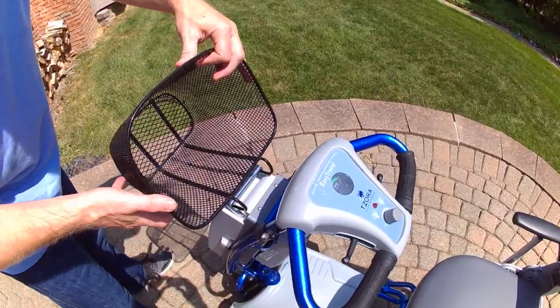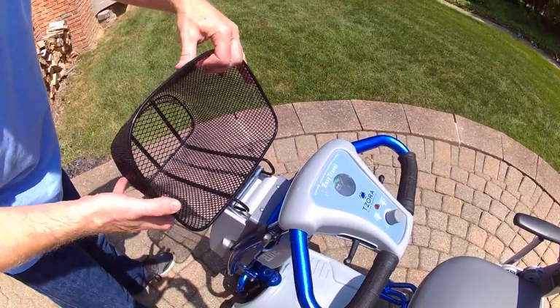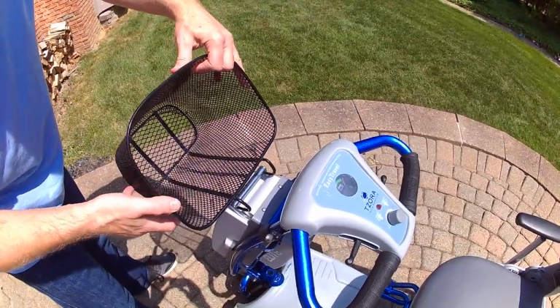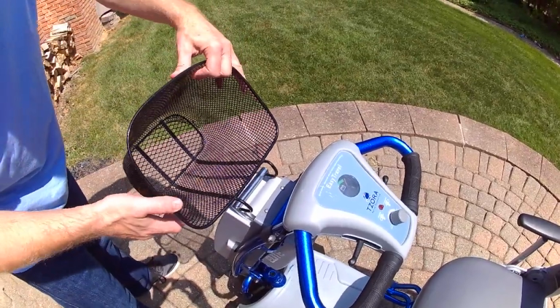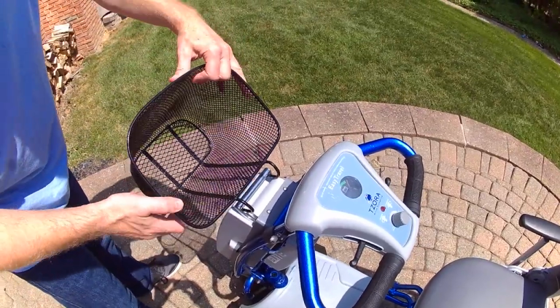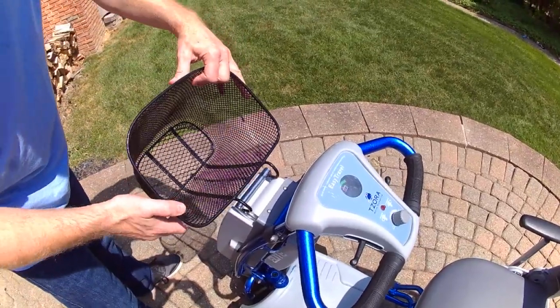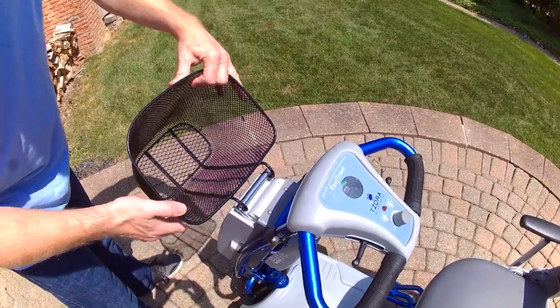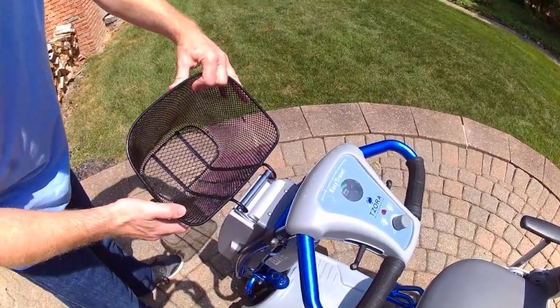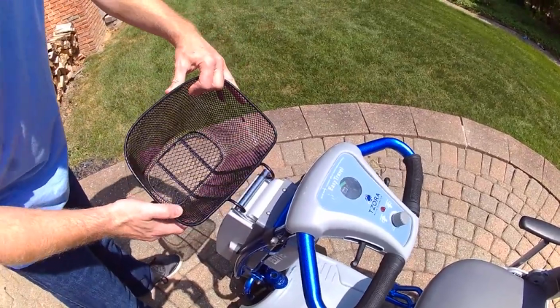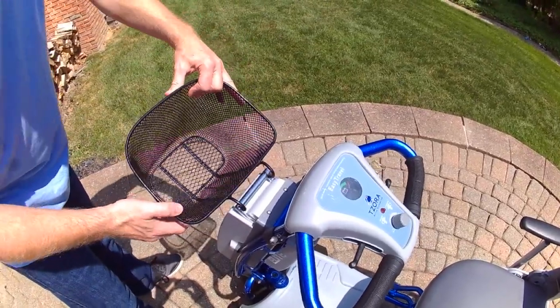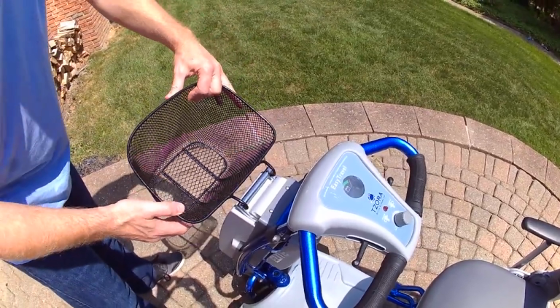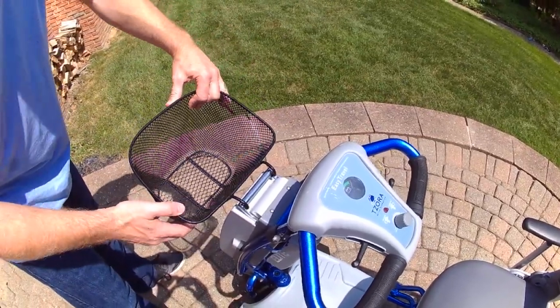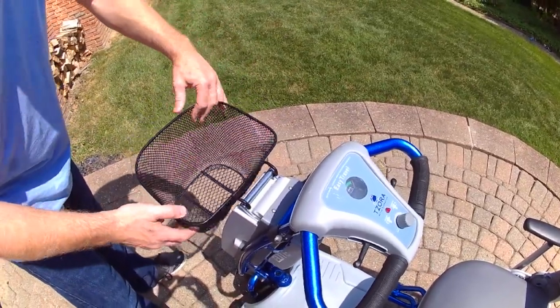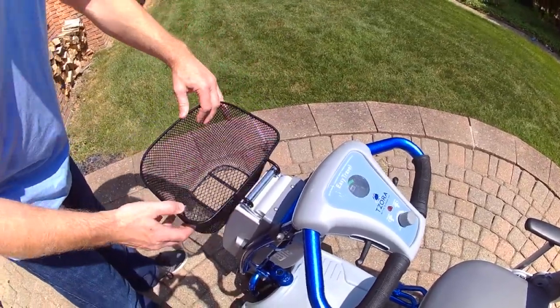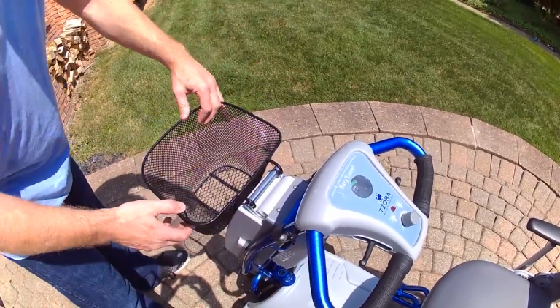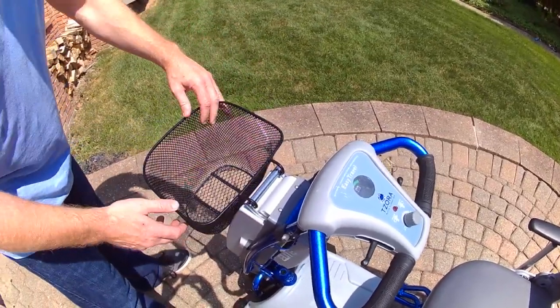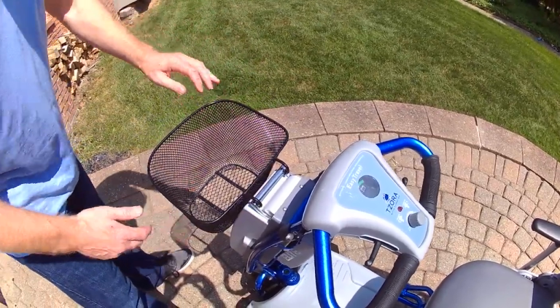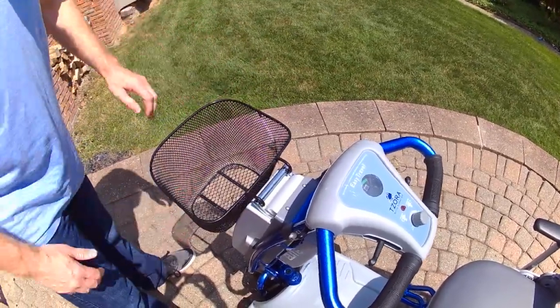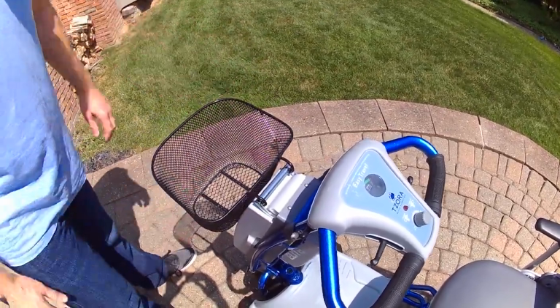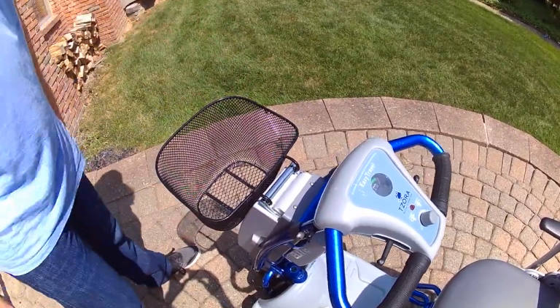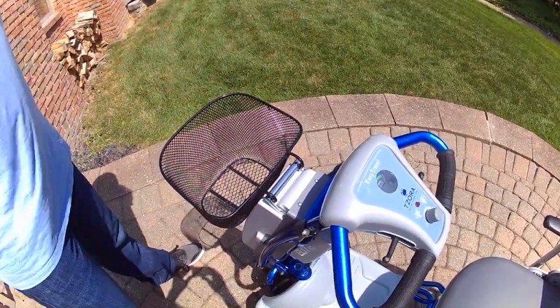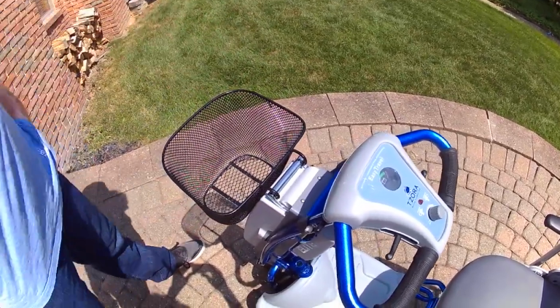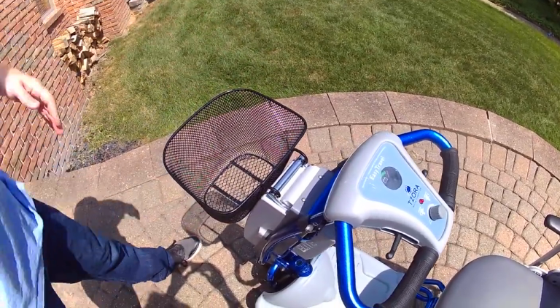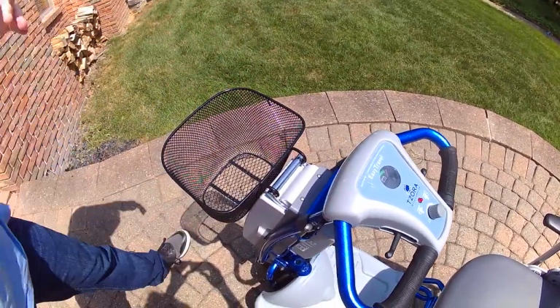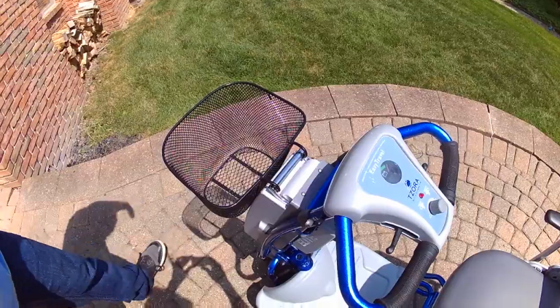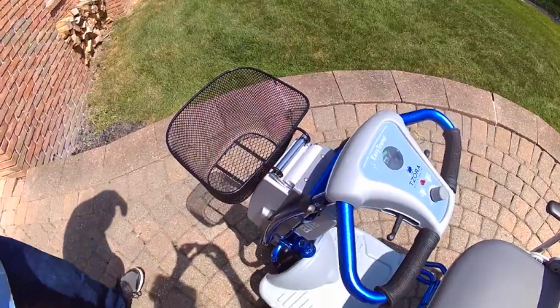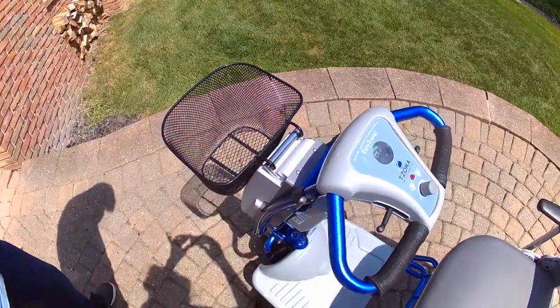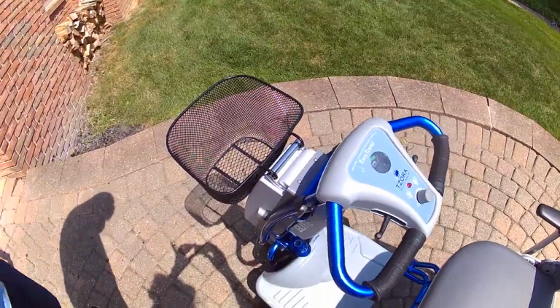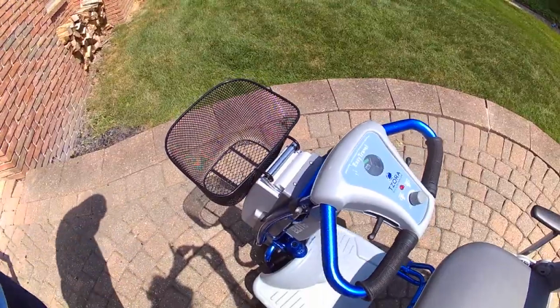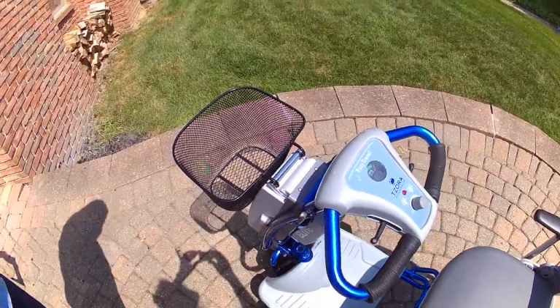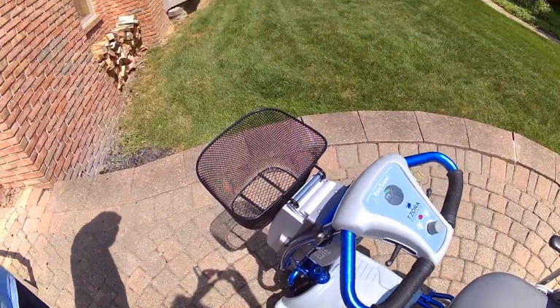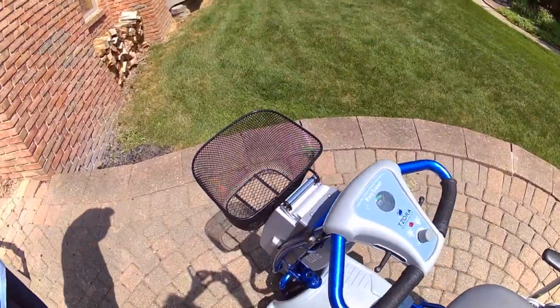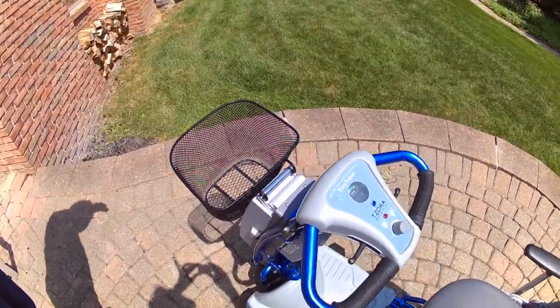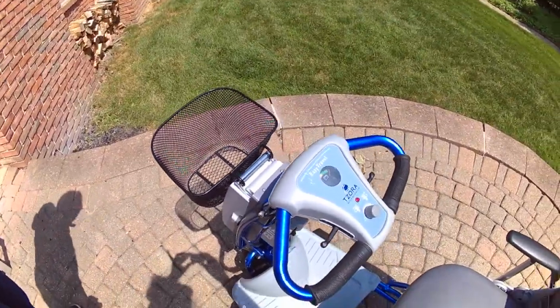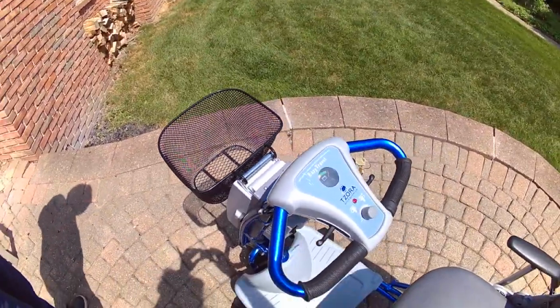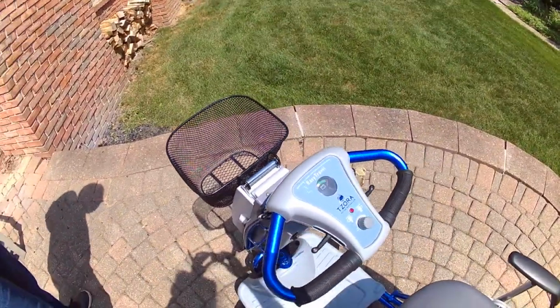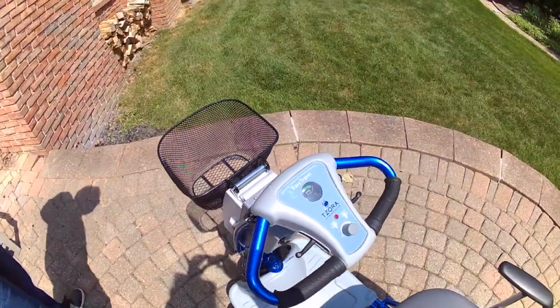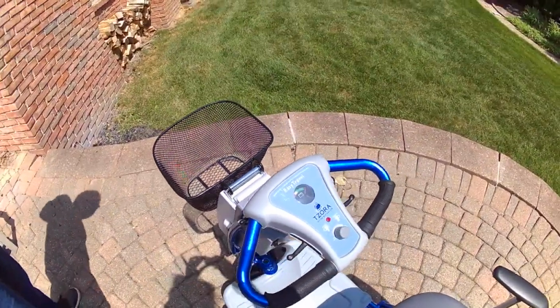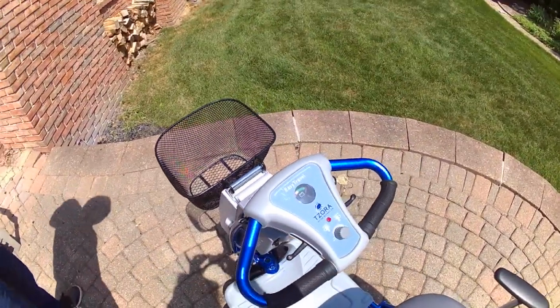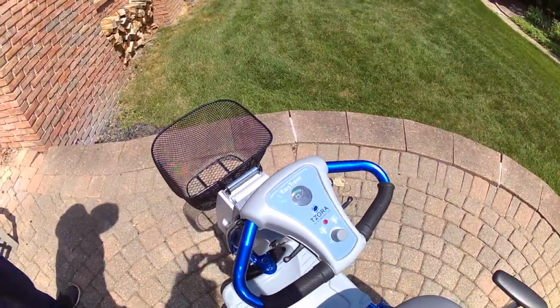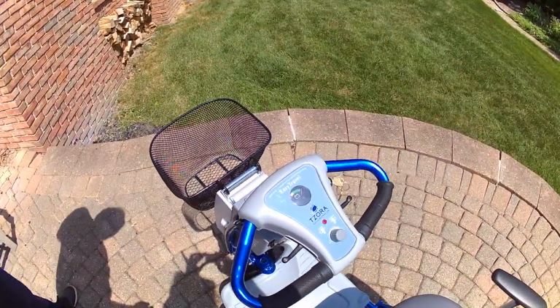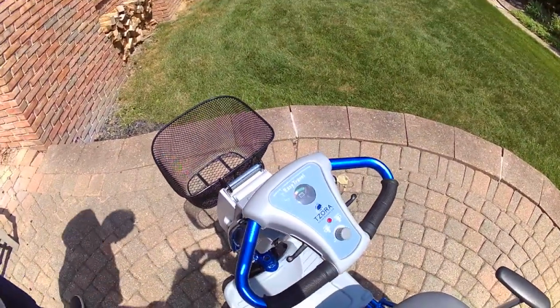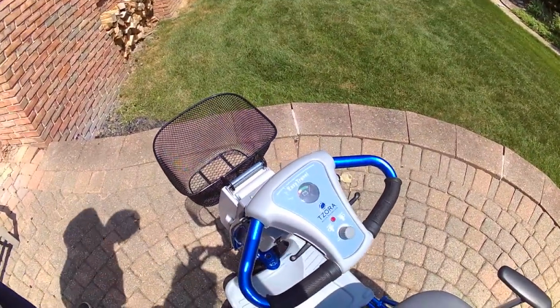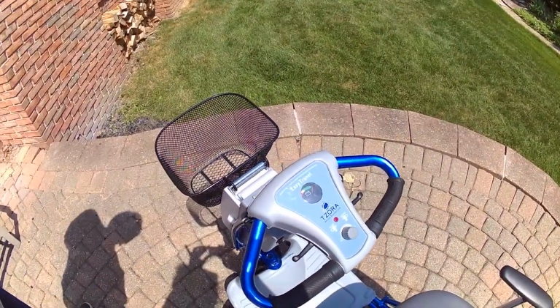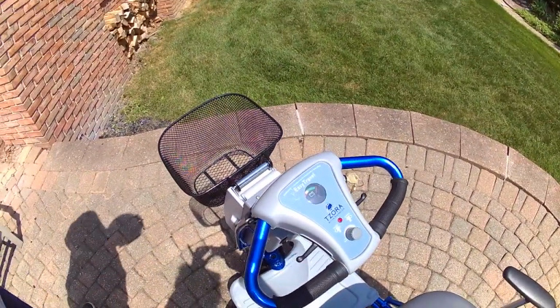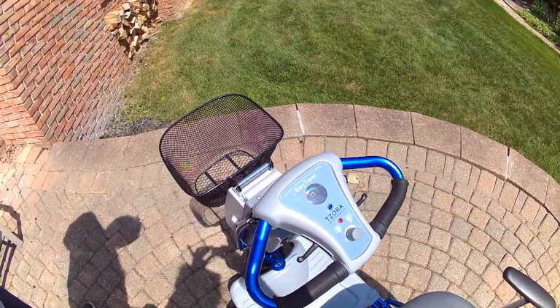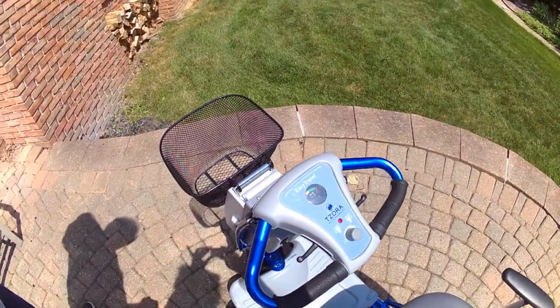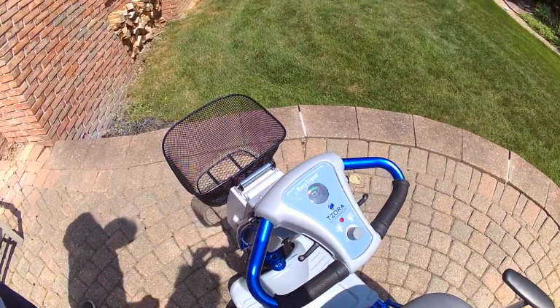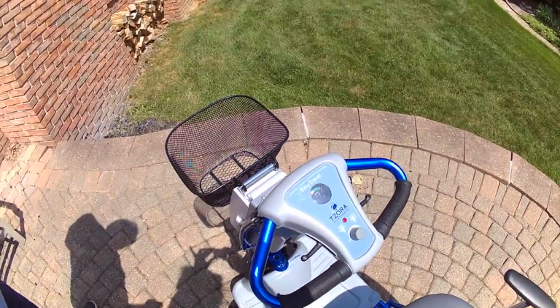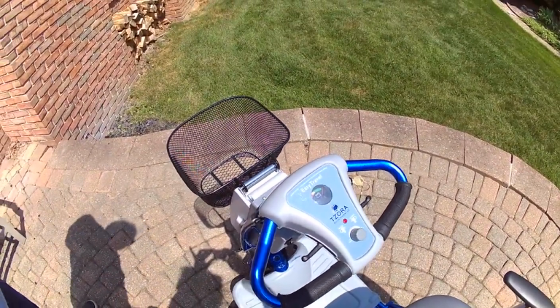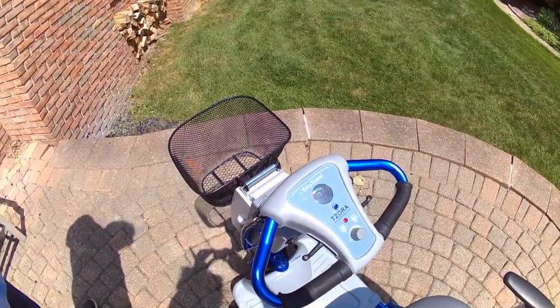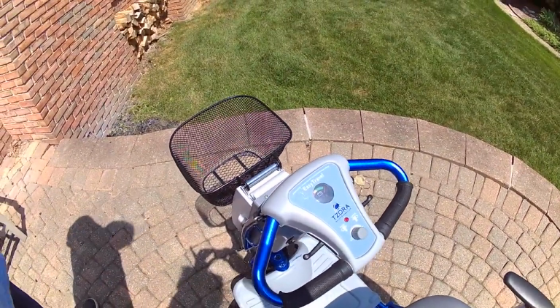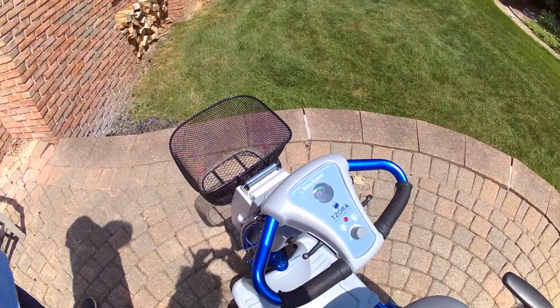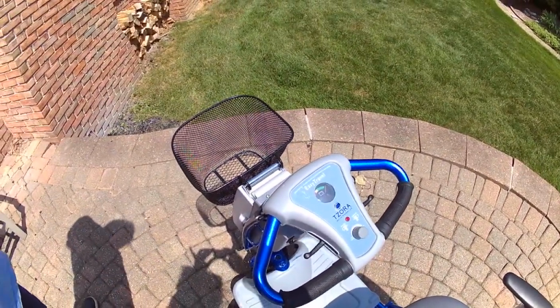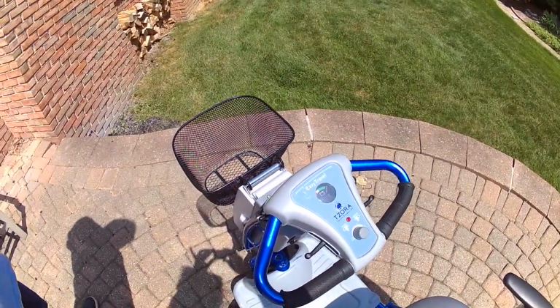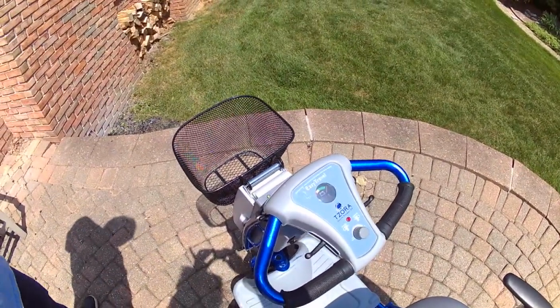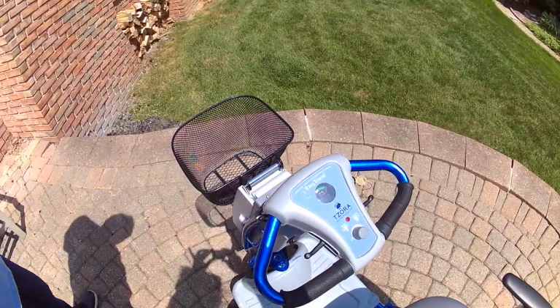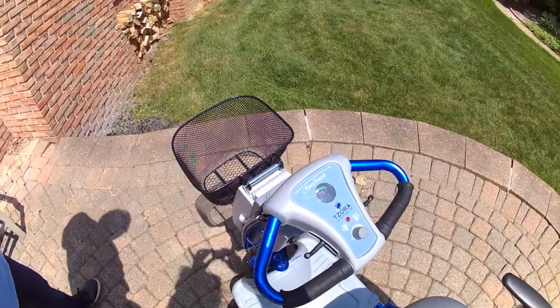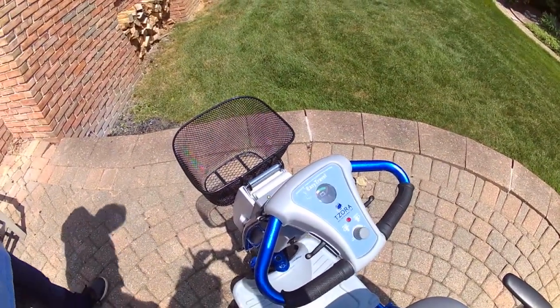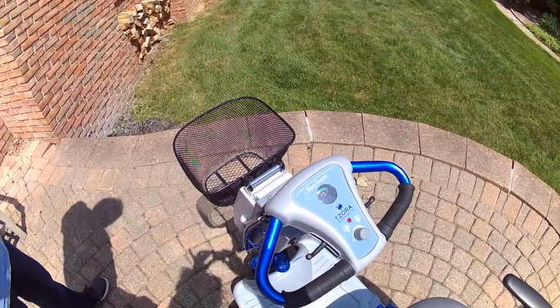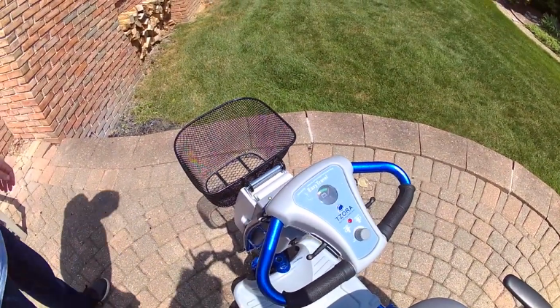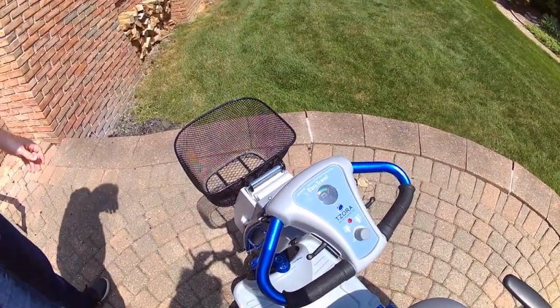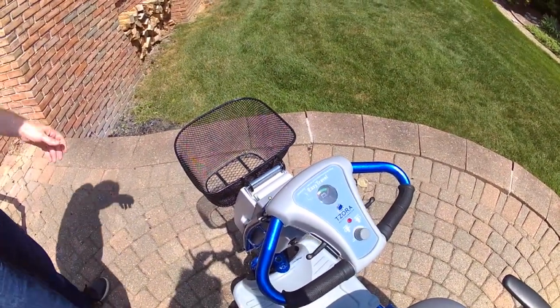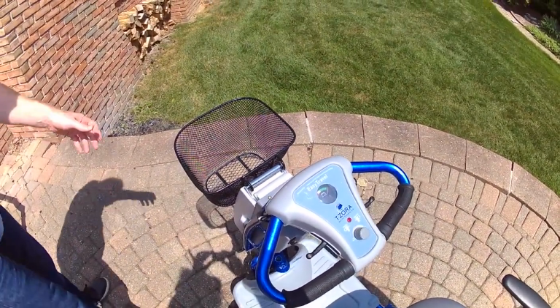The basket slides right onto the battery. Unfortunately, what some people have done,